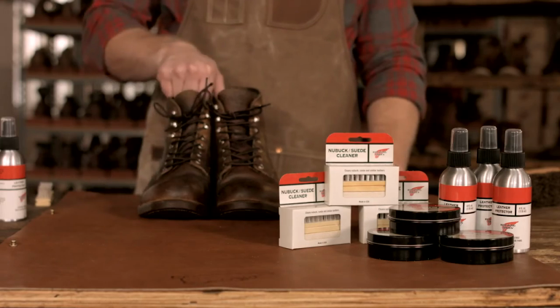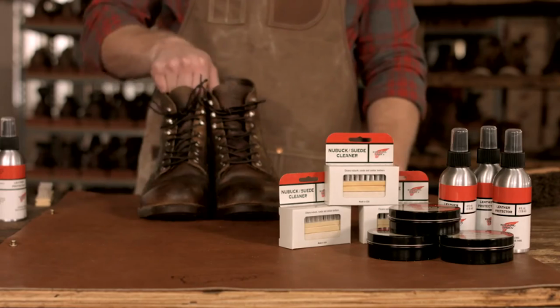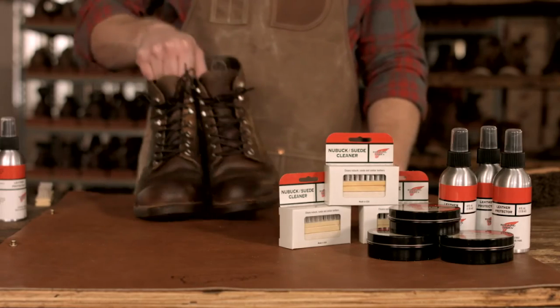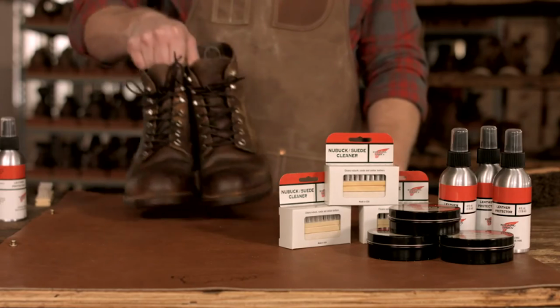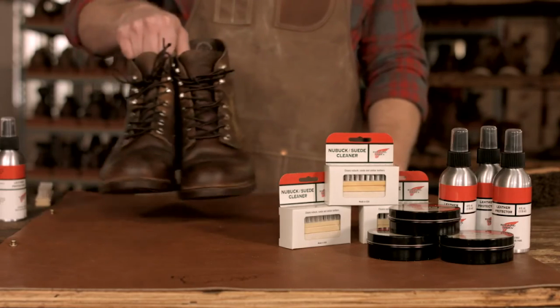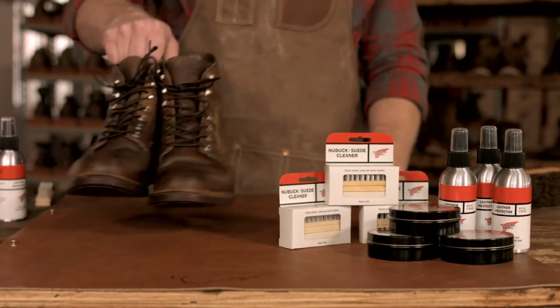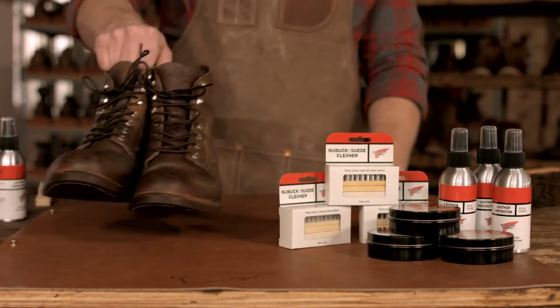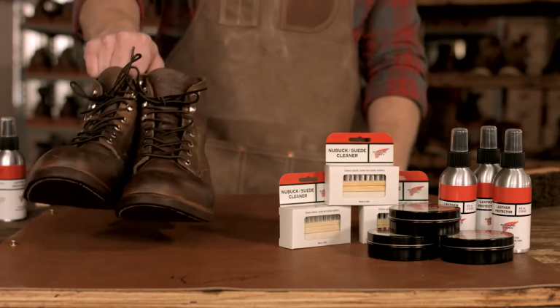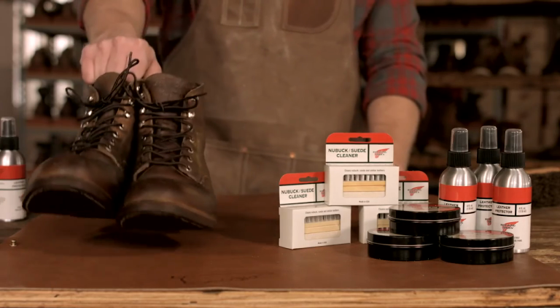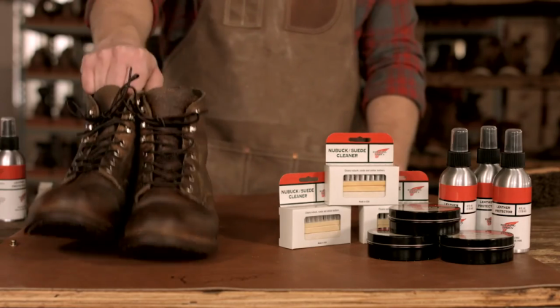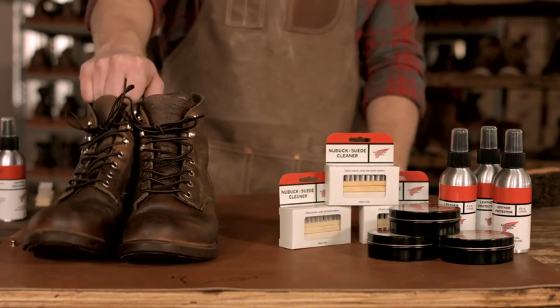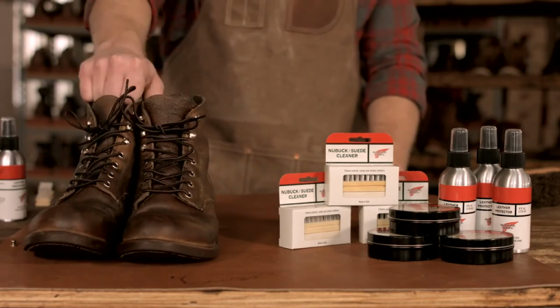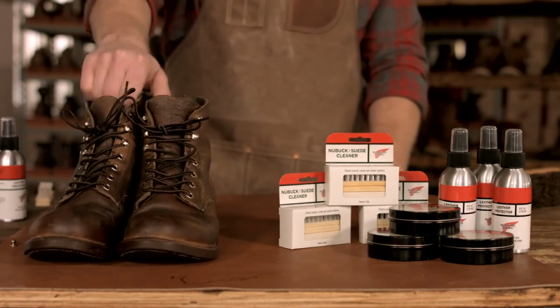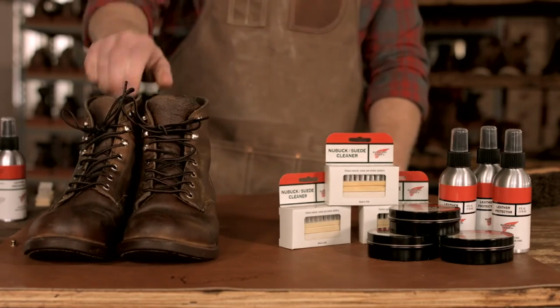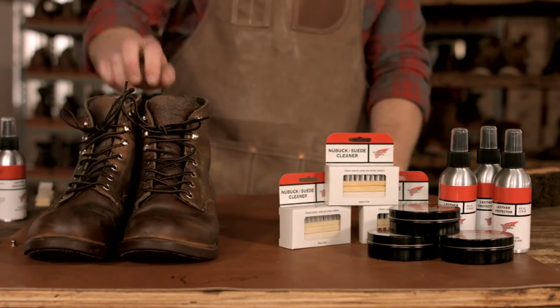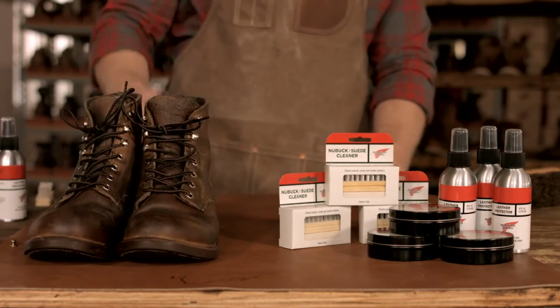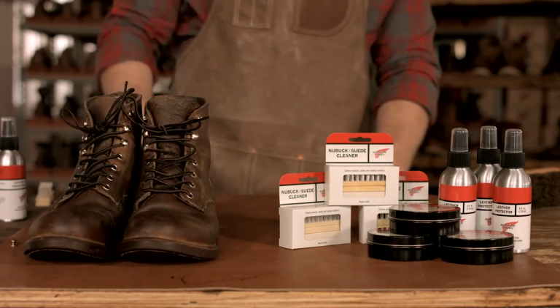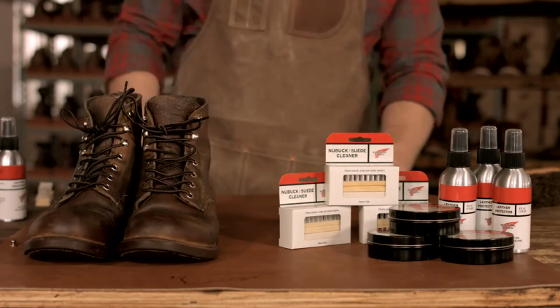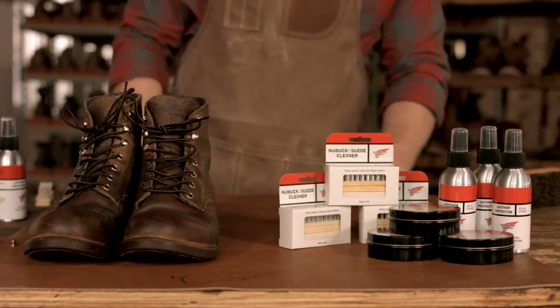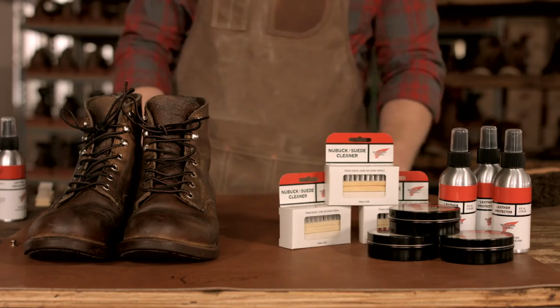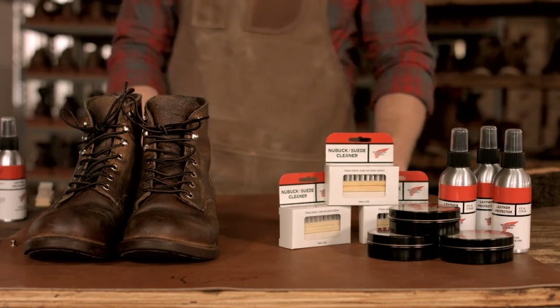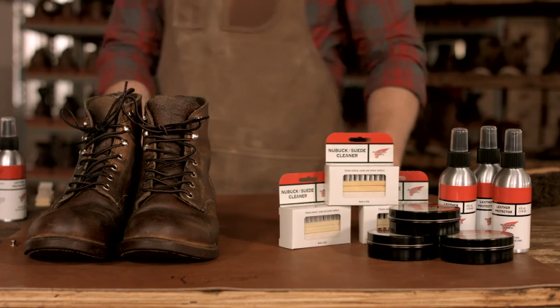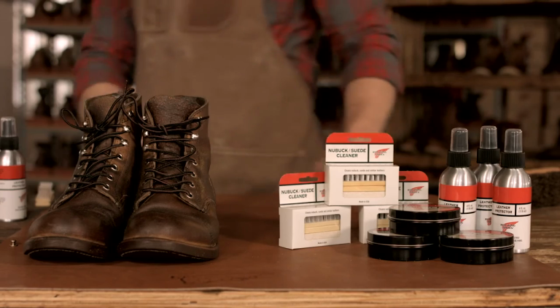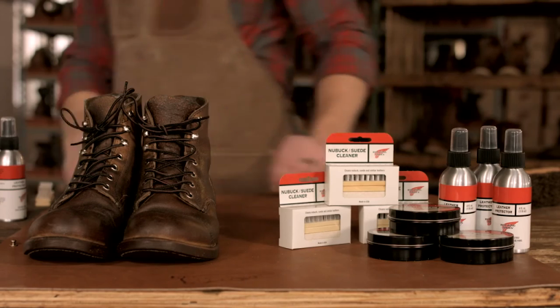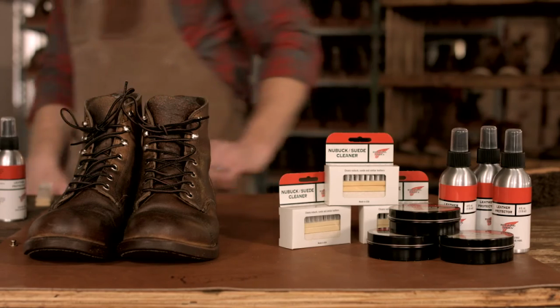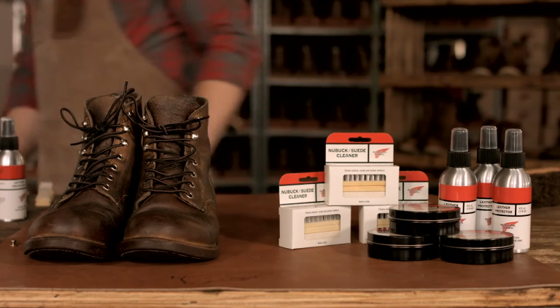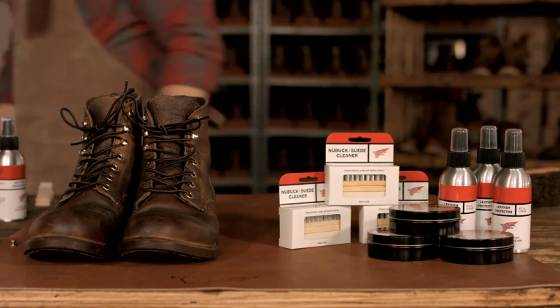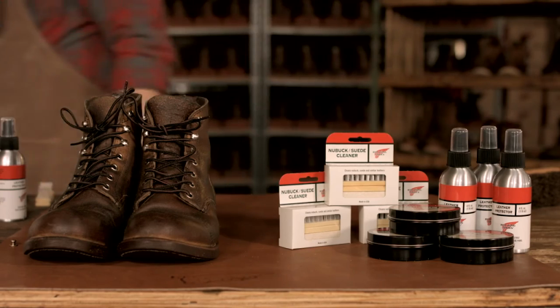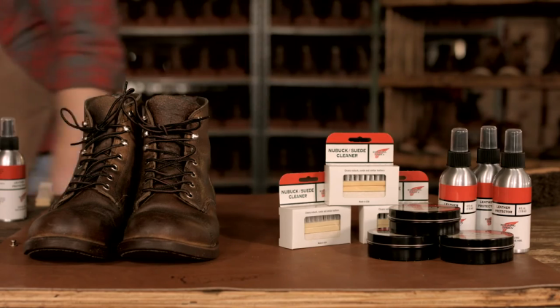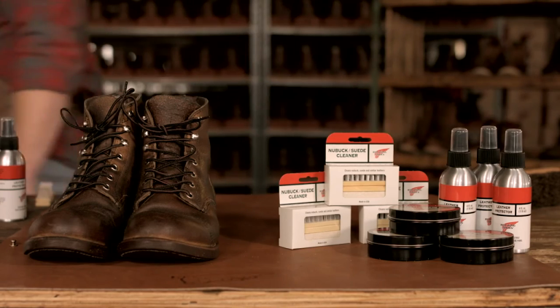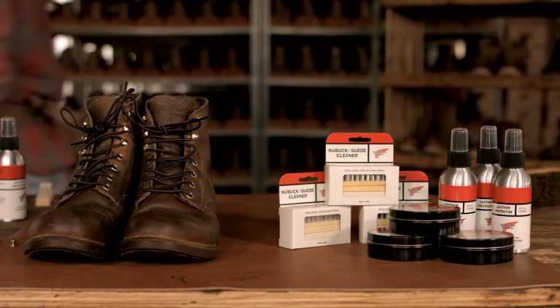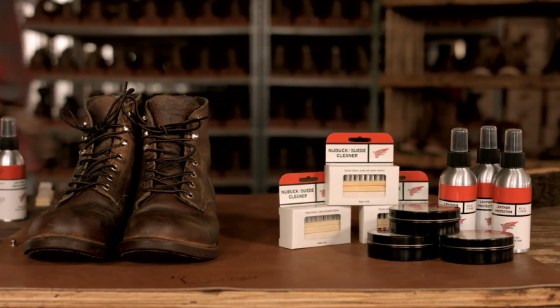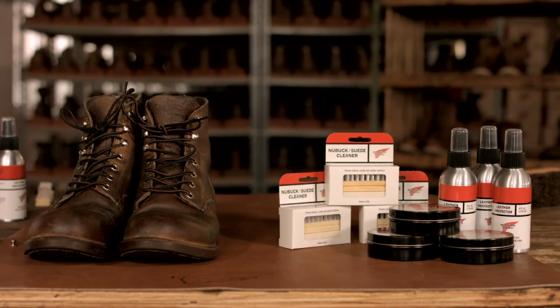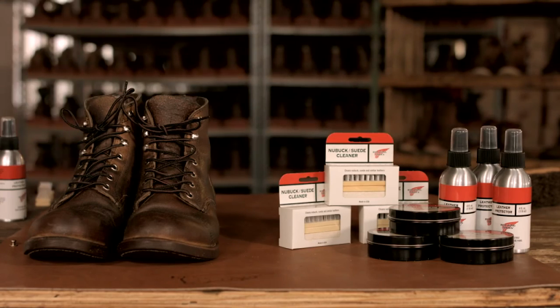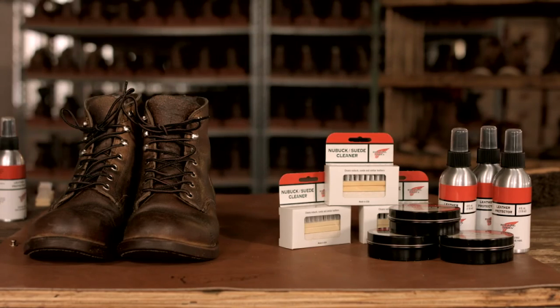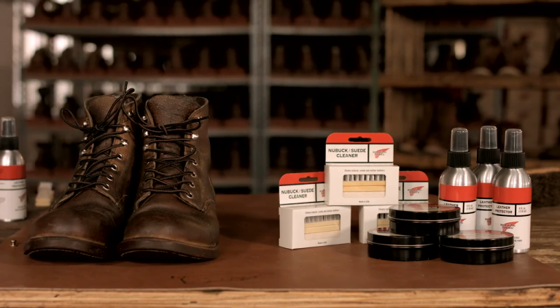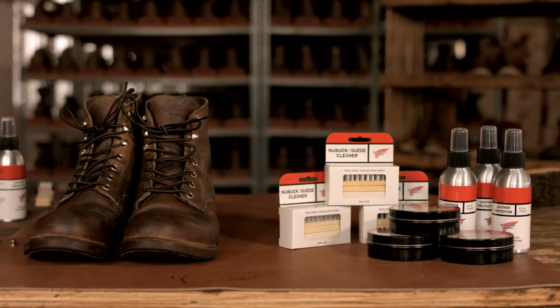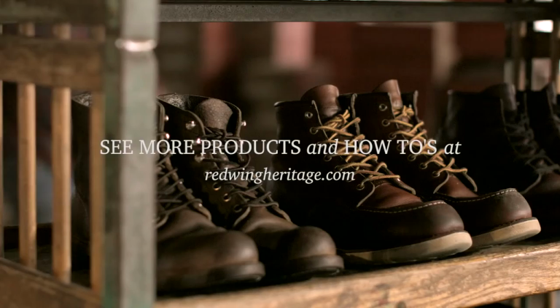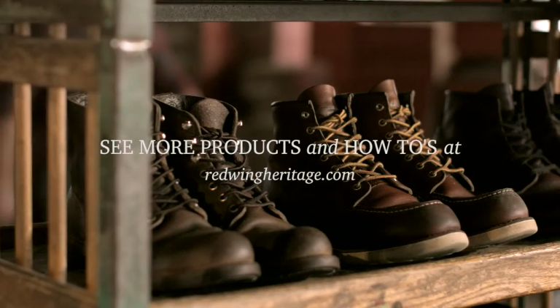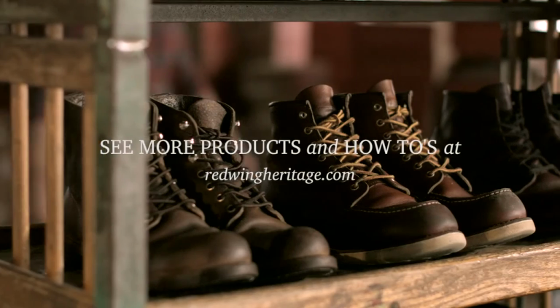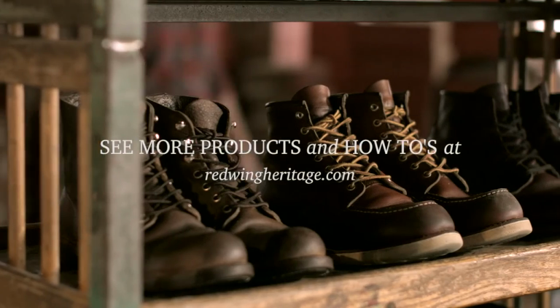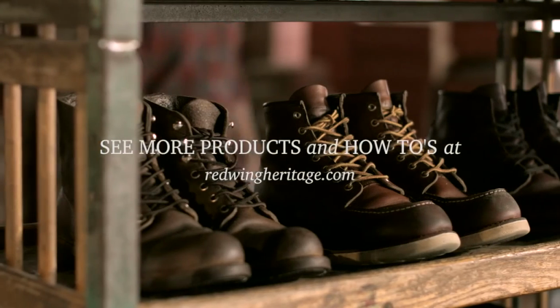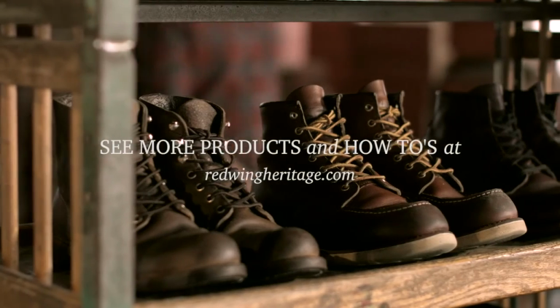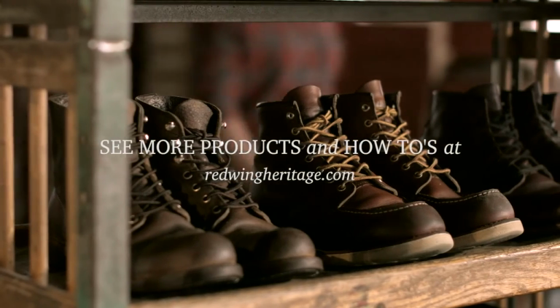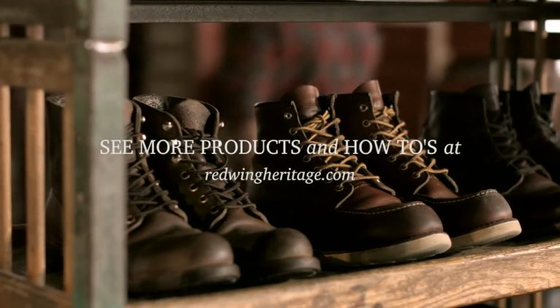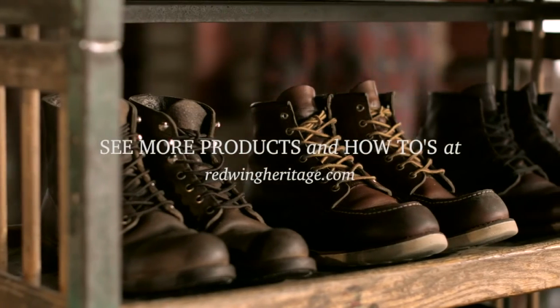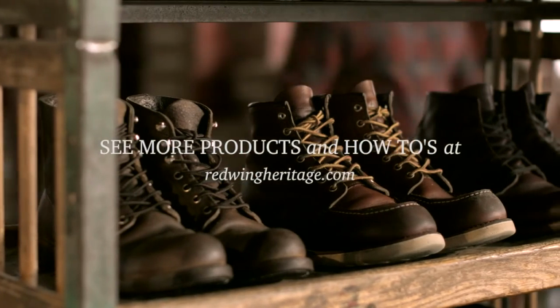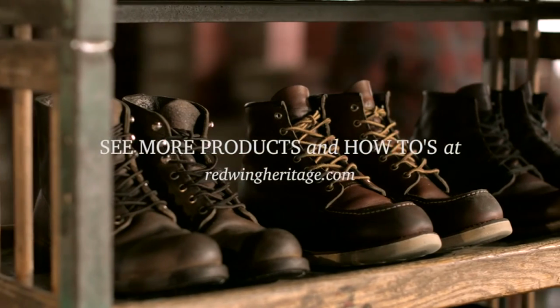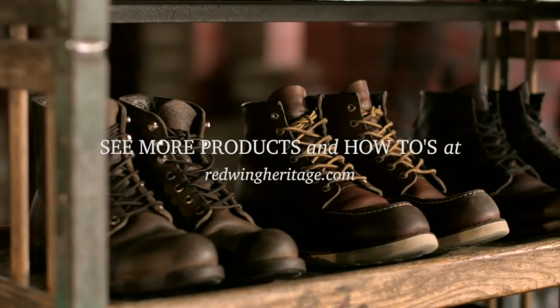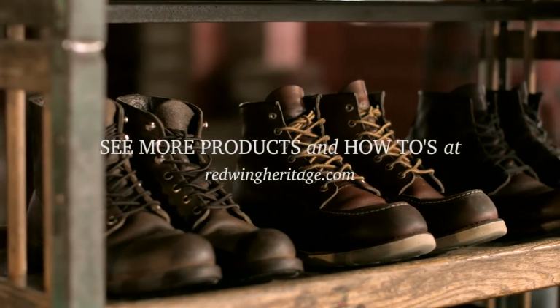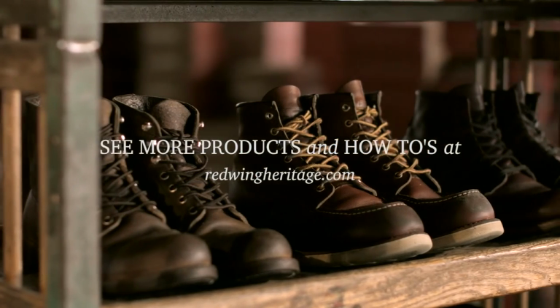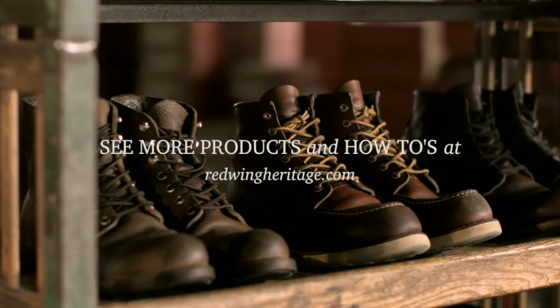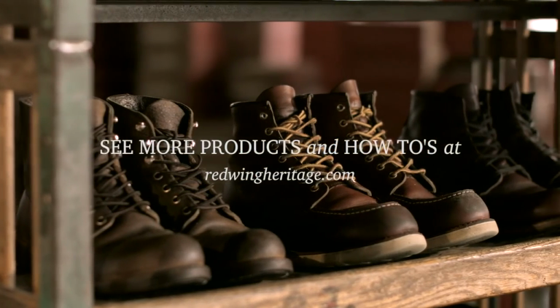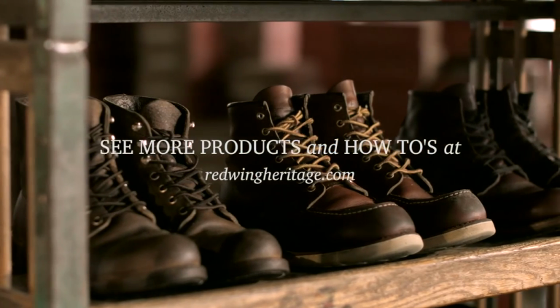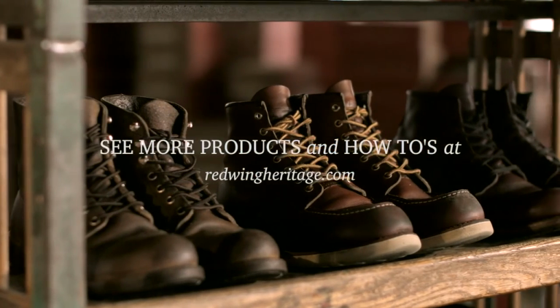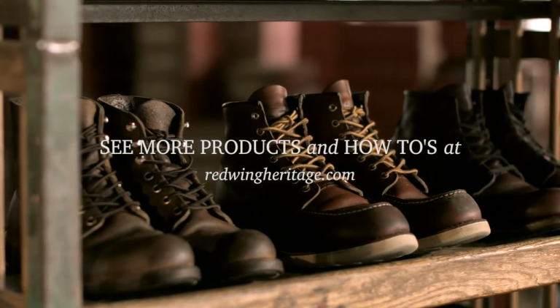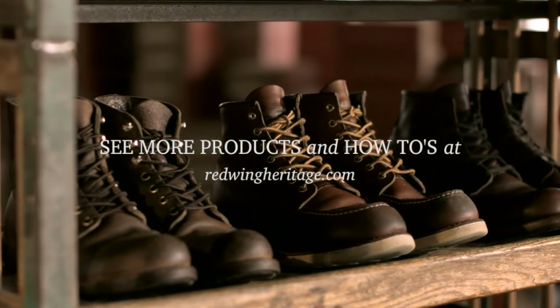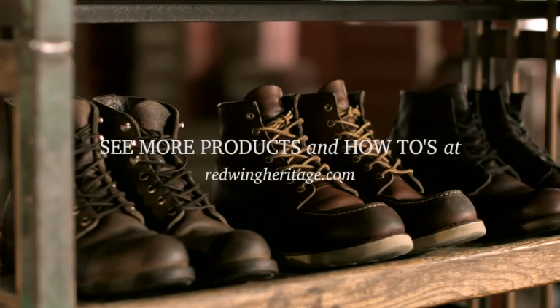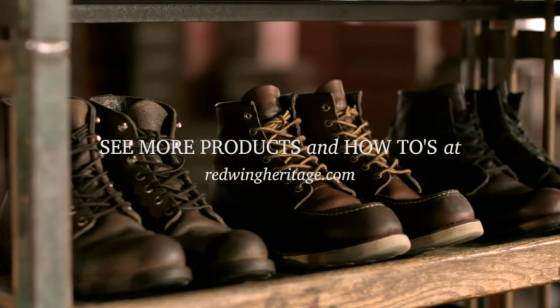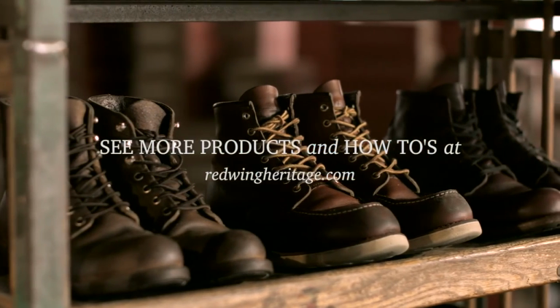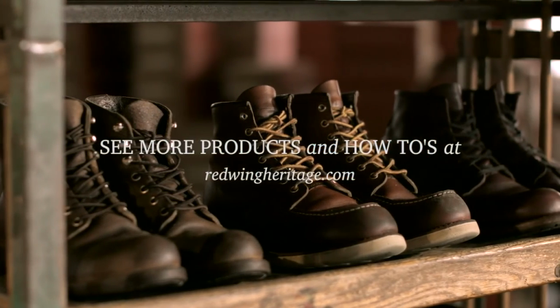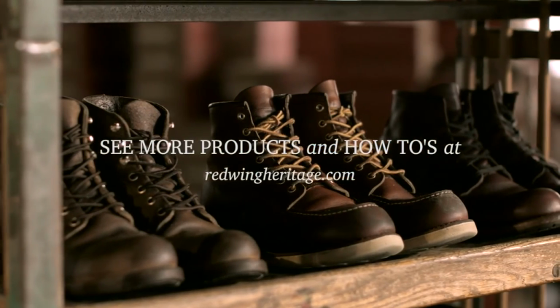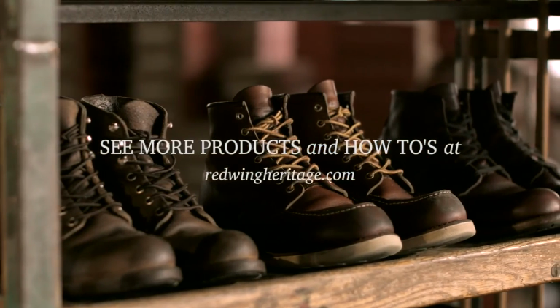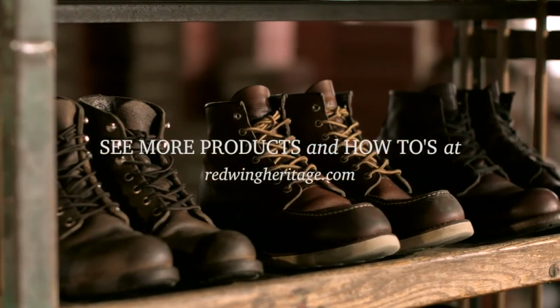Here's your finished rough-out leather boot. That's how you clean, condition, and protect your Red Wing Heritage Footwear.